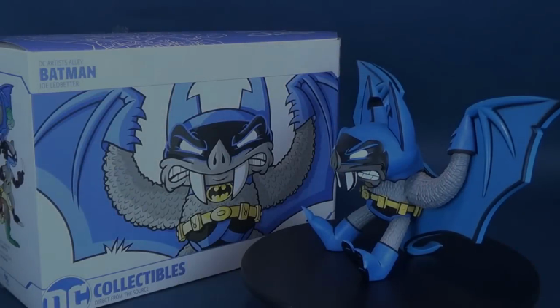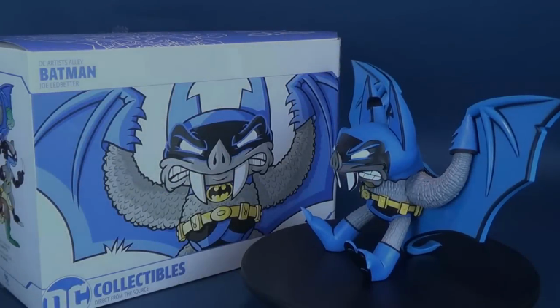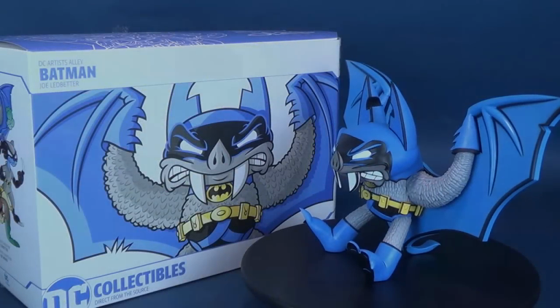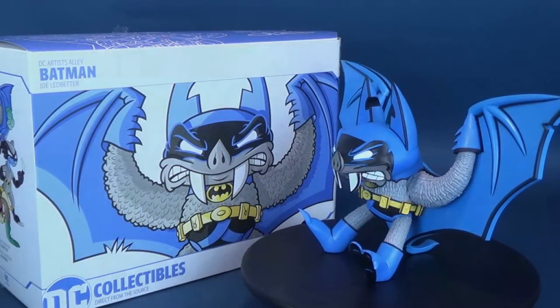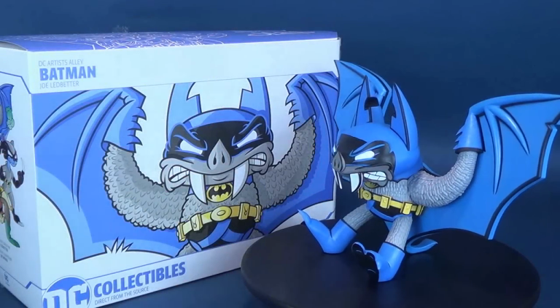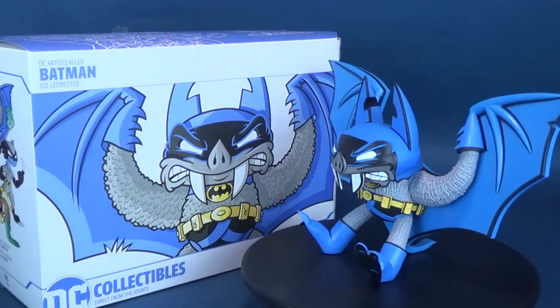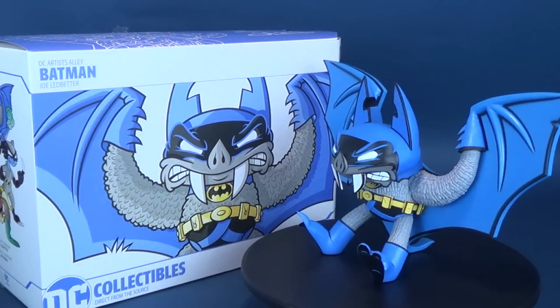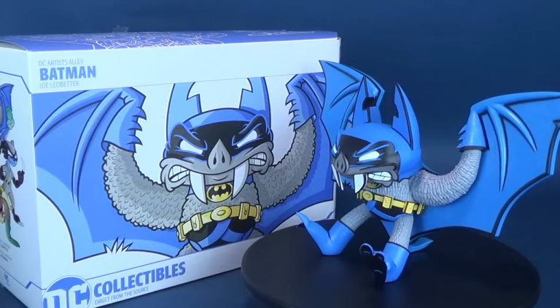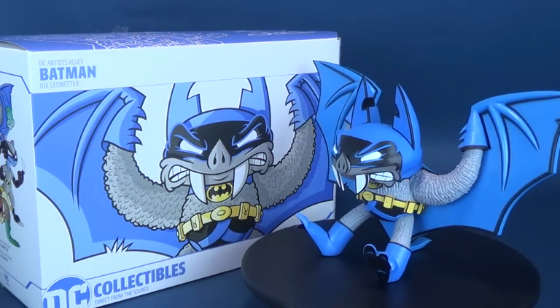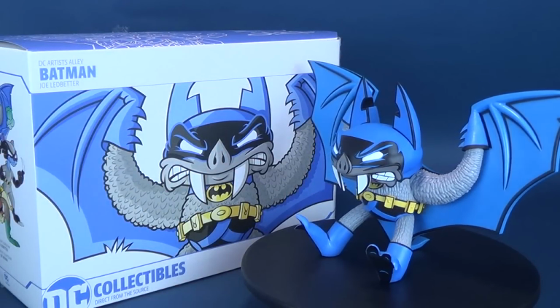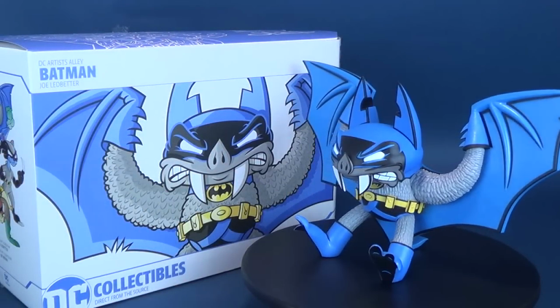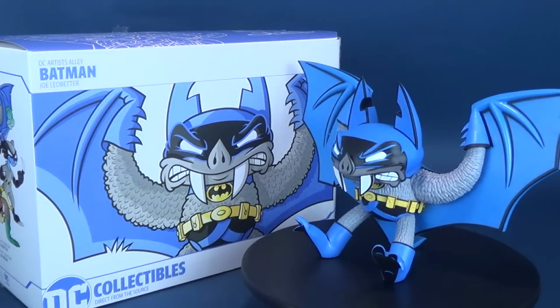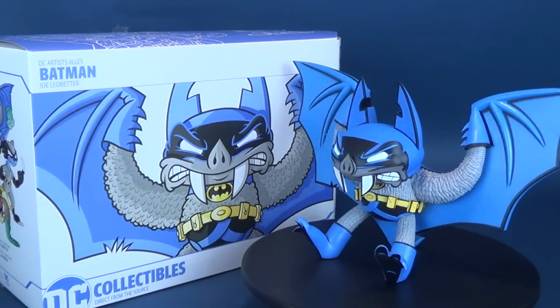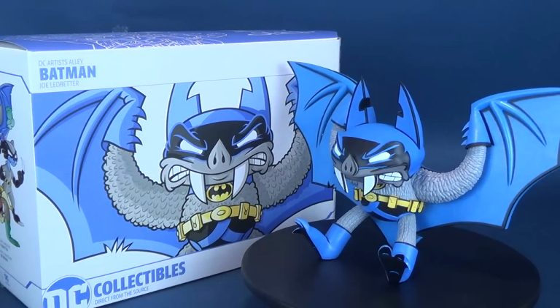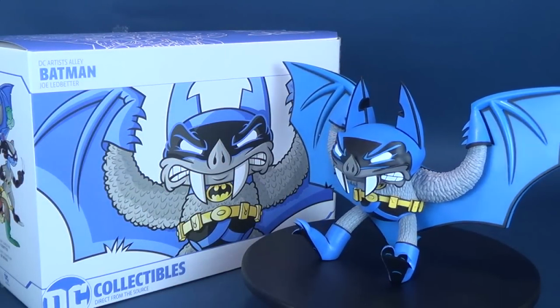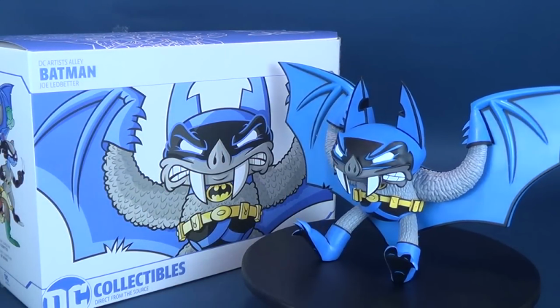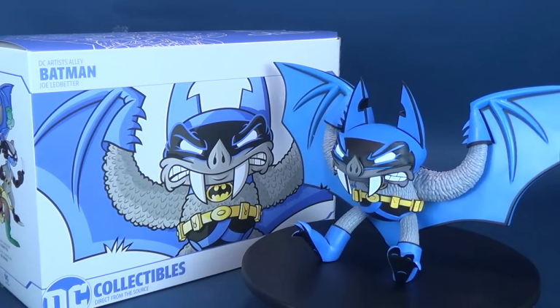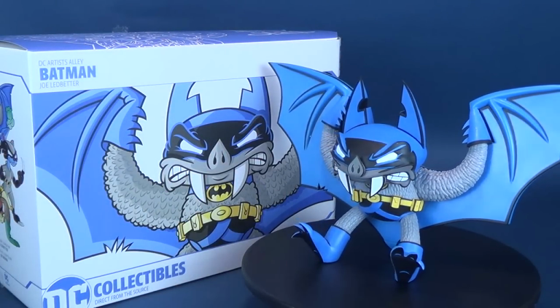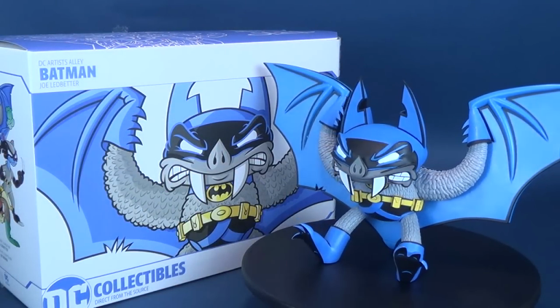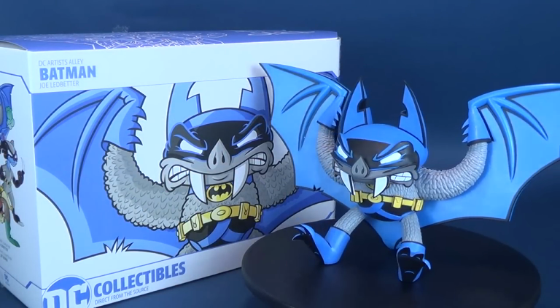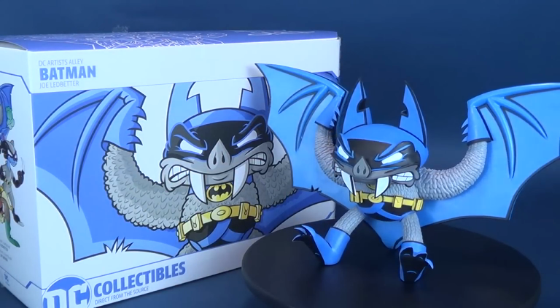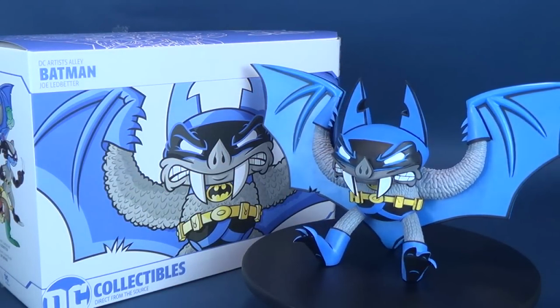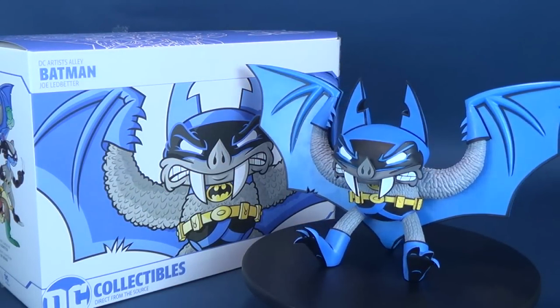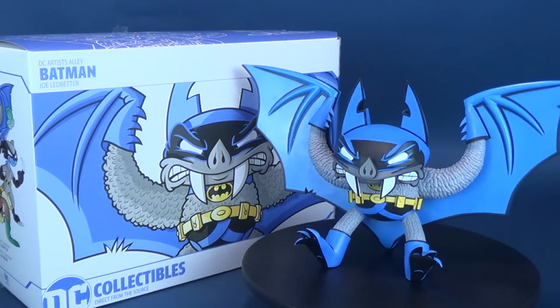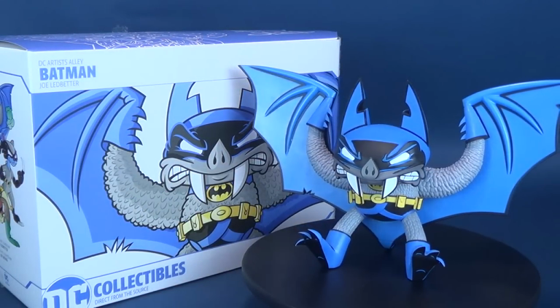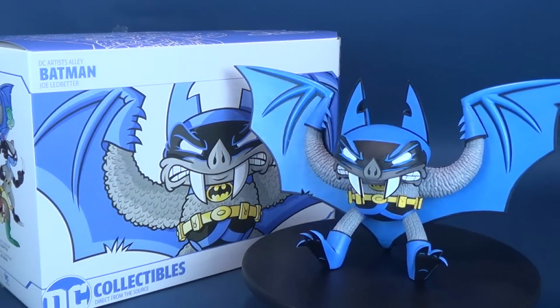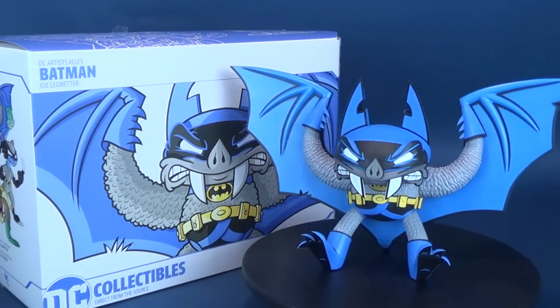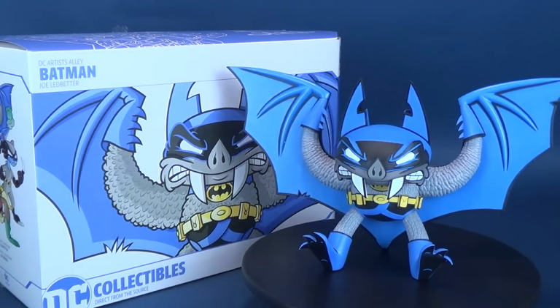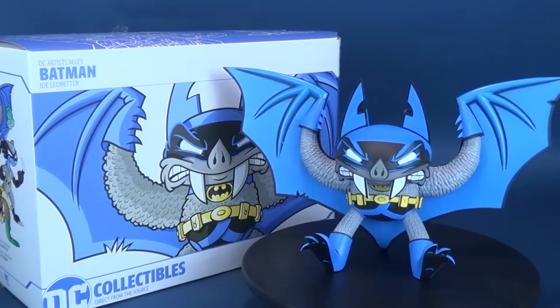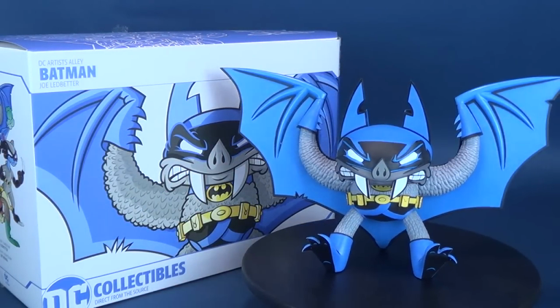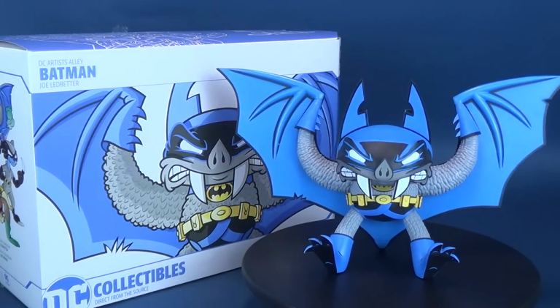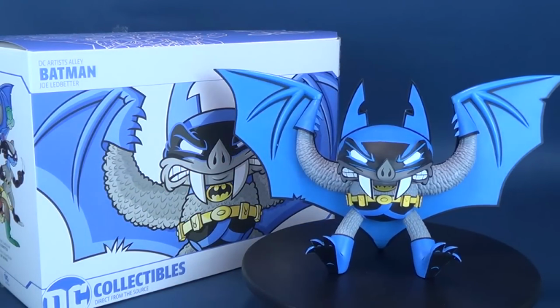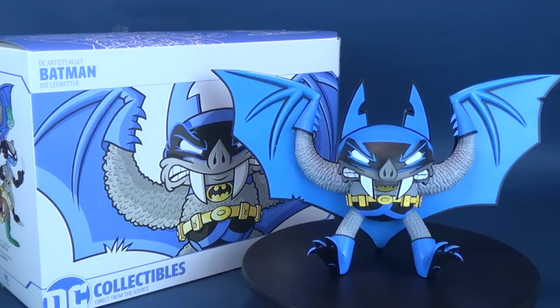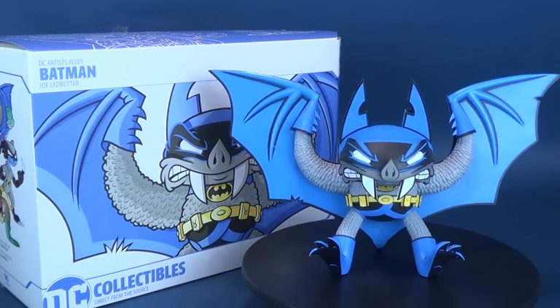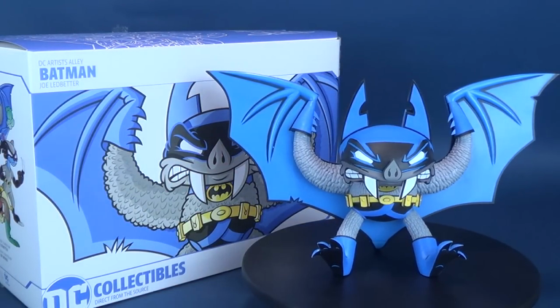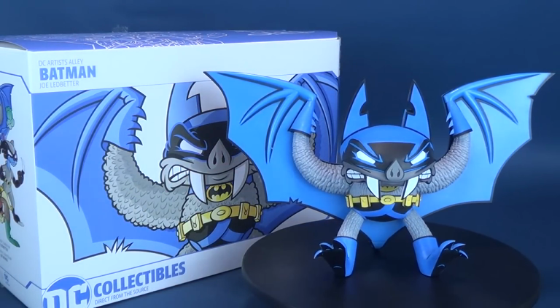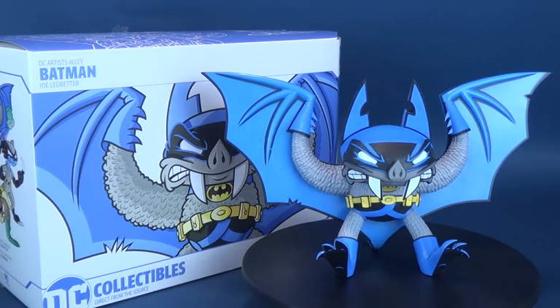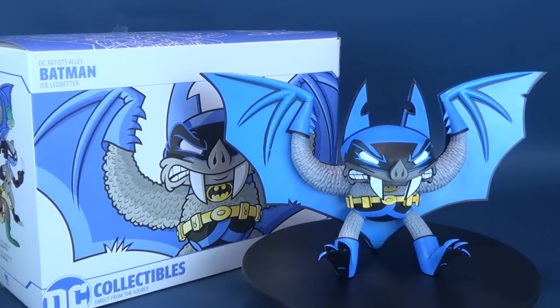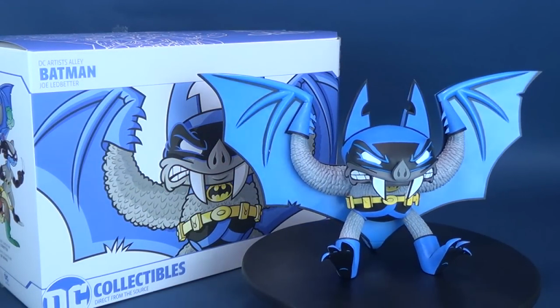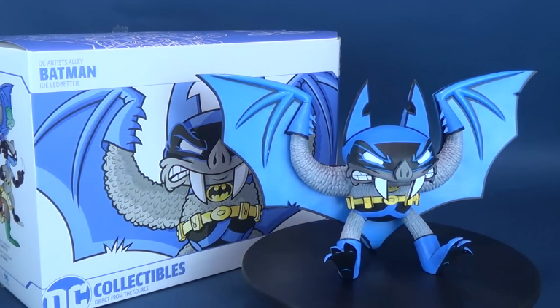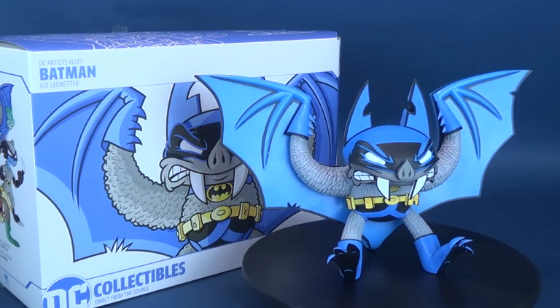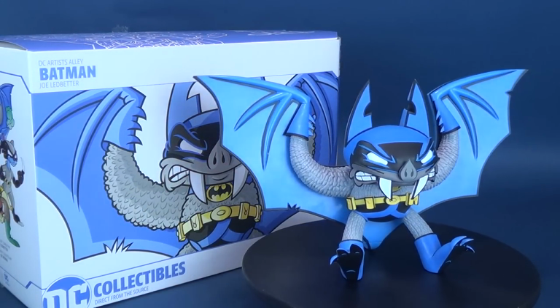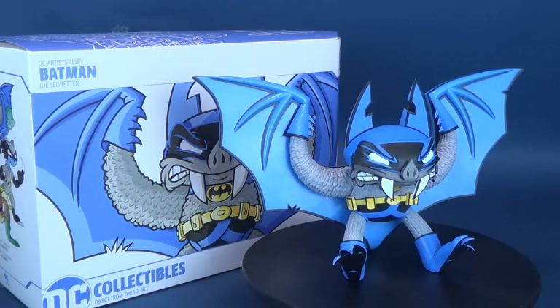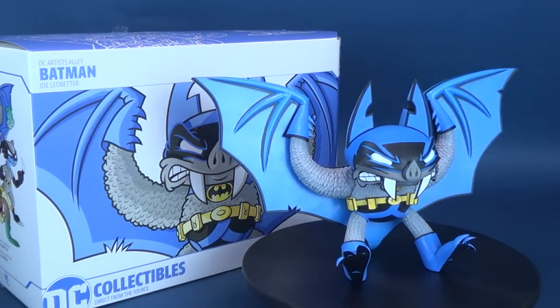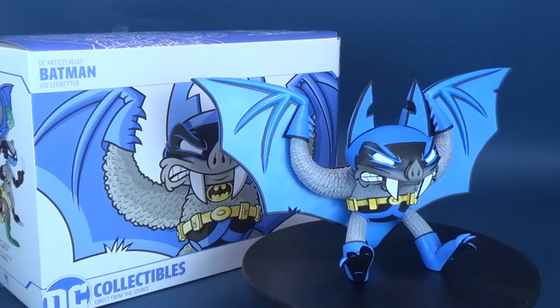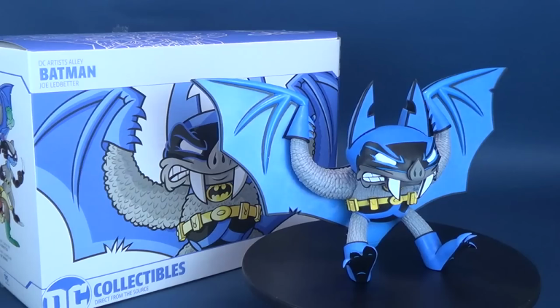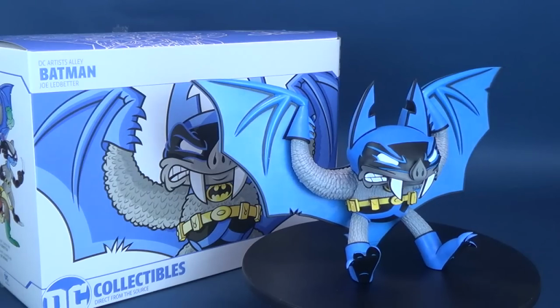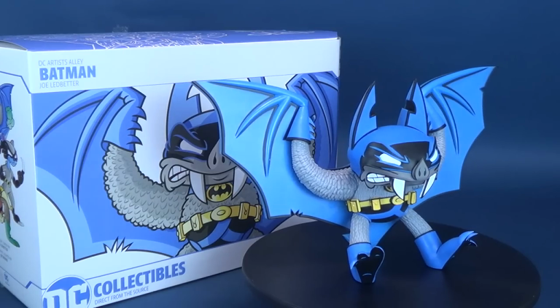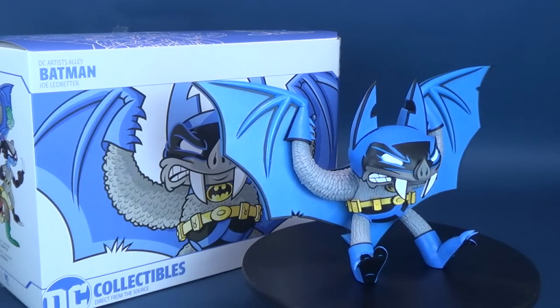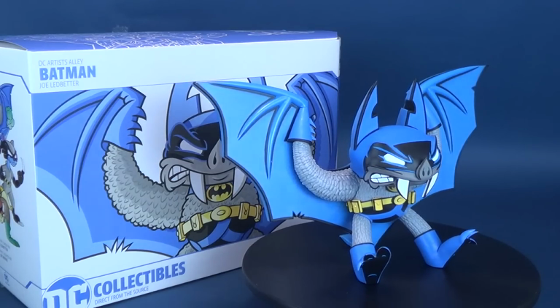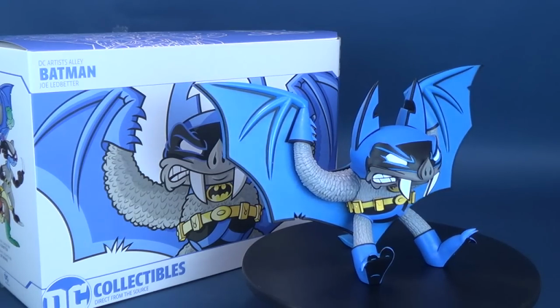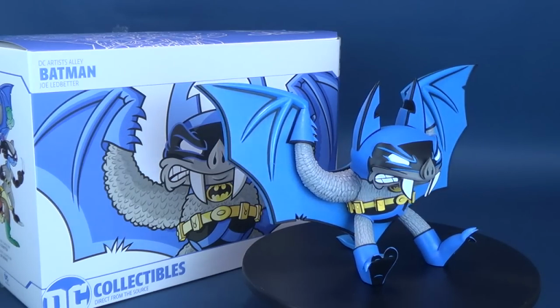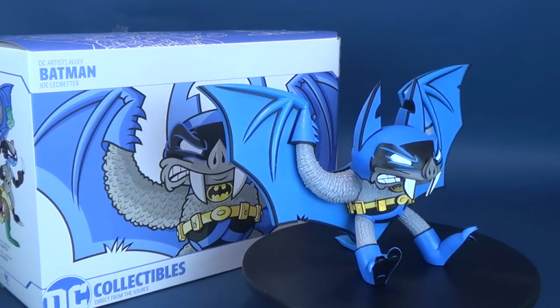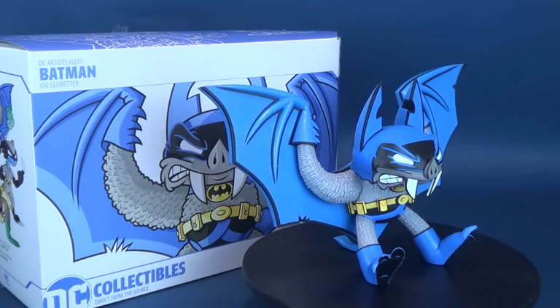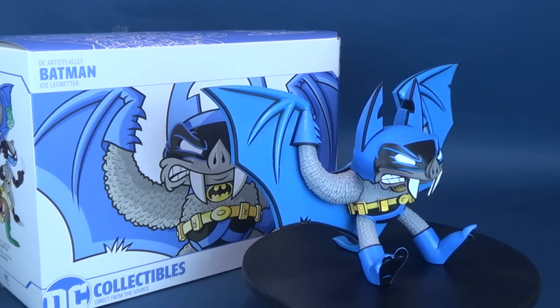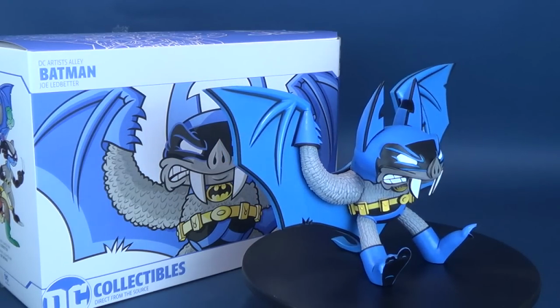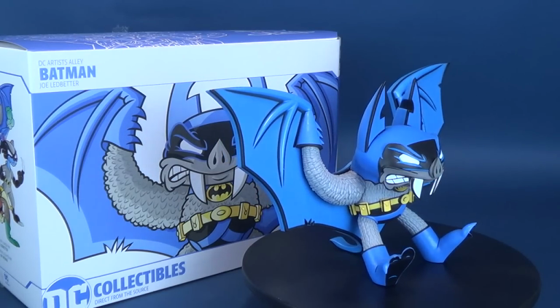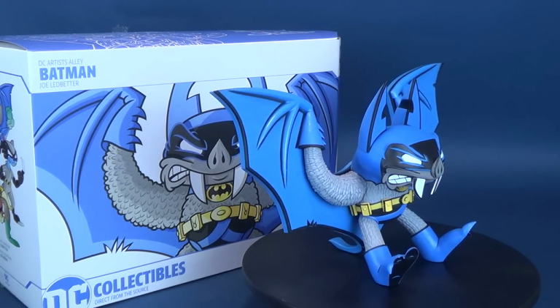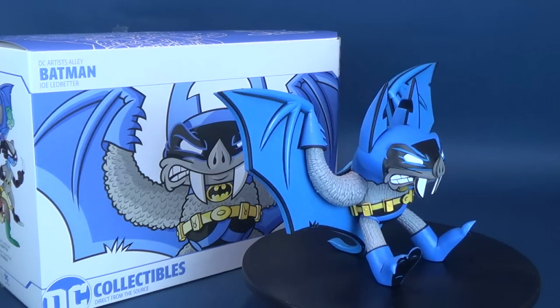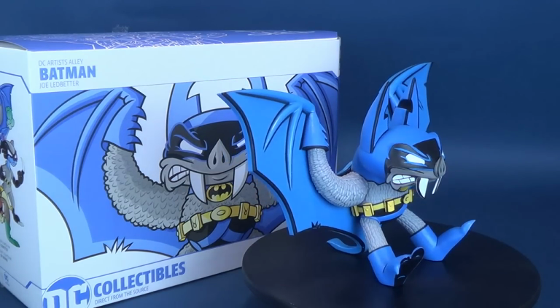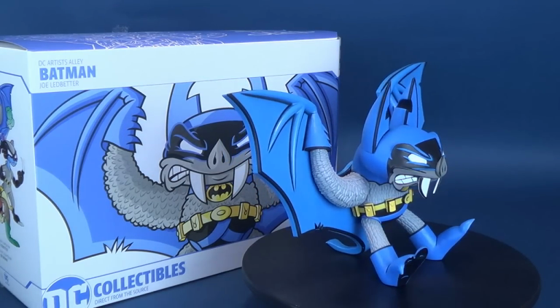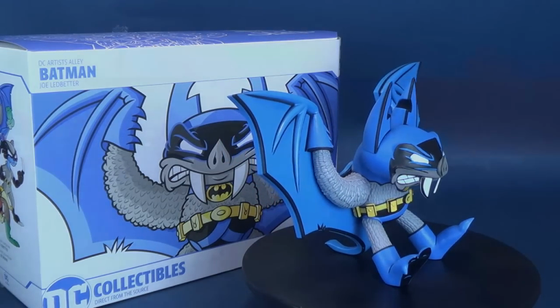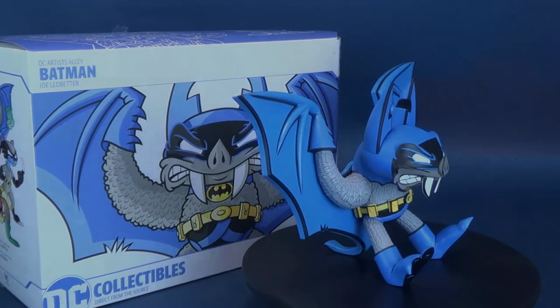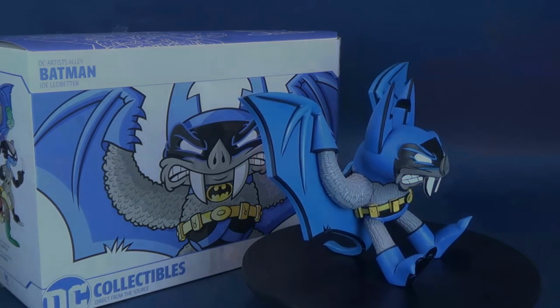The Artist Alley gets a little baddie. Here's your look at the new DC Collectibles DC Artist Alley Joe Ledbetter Batman Statue.